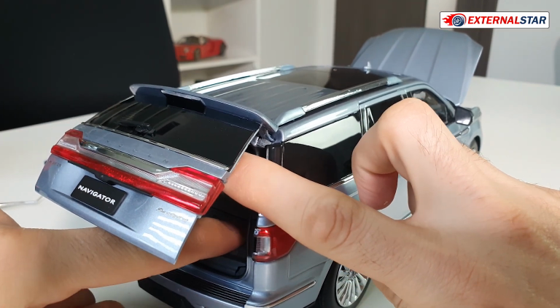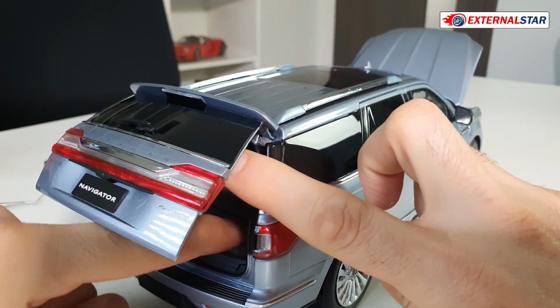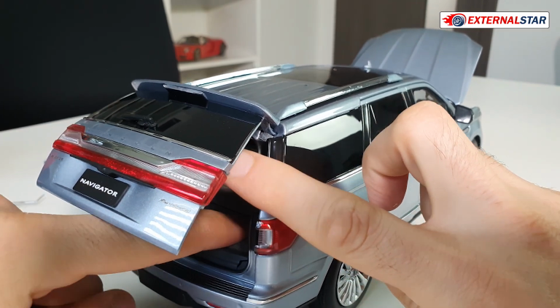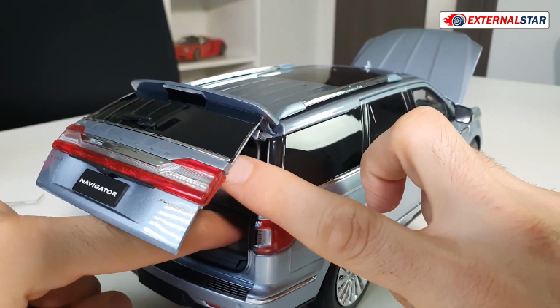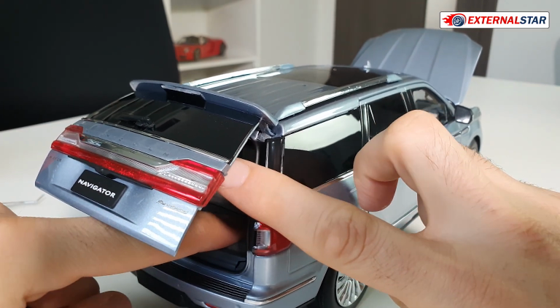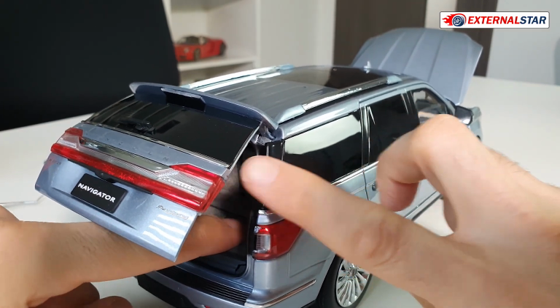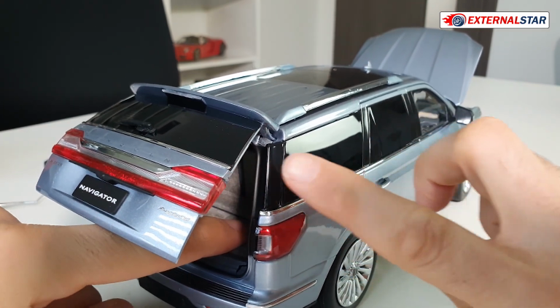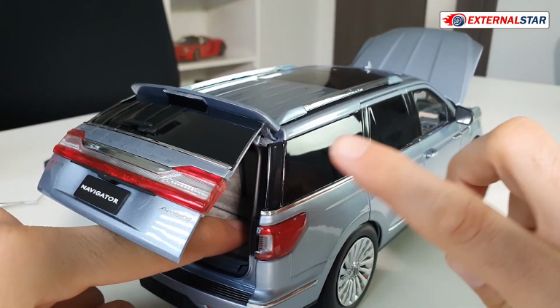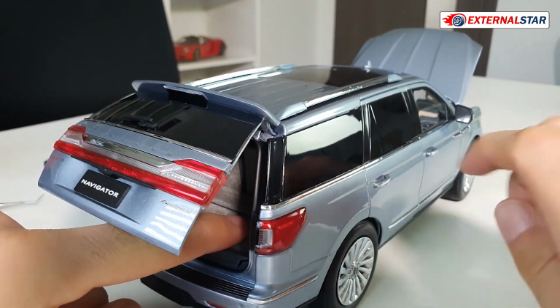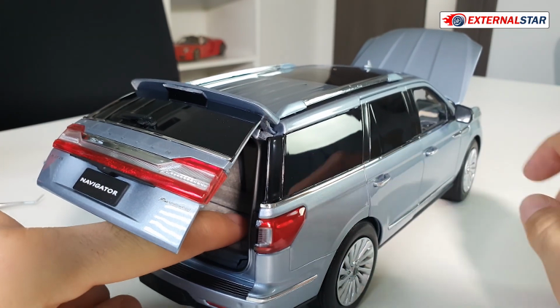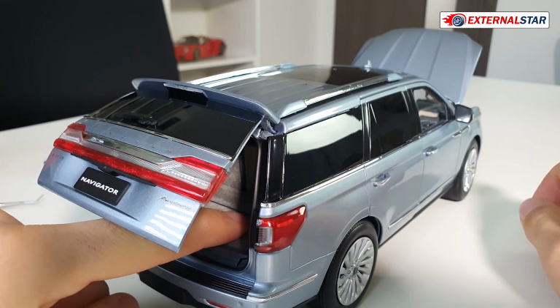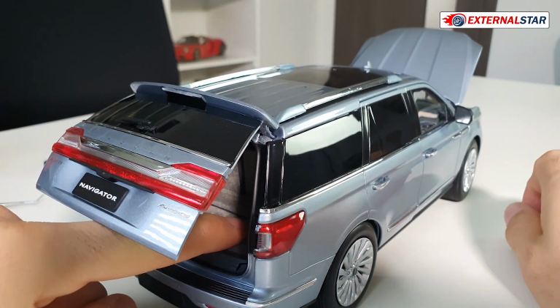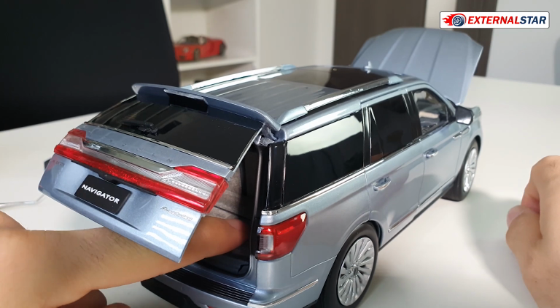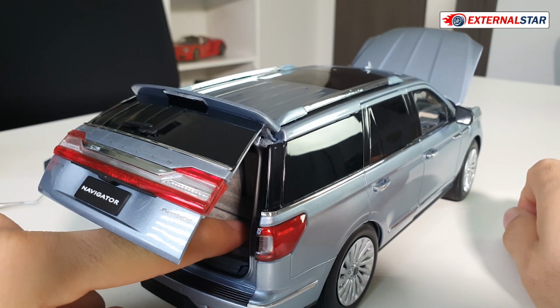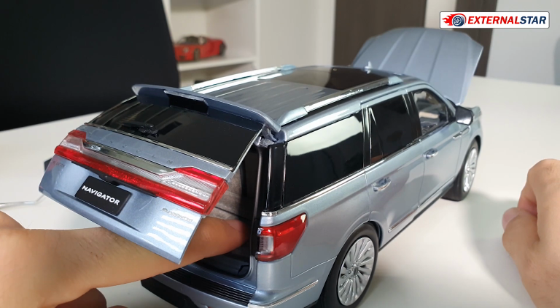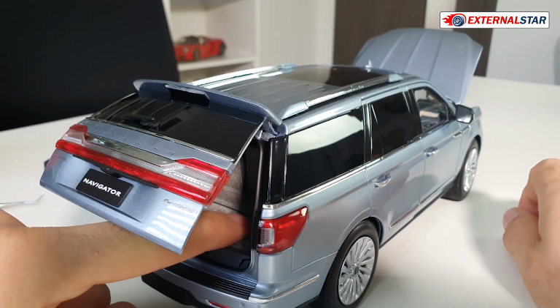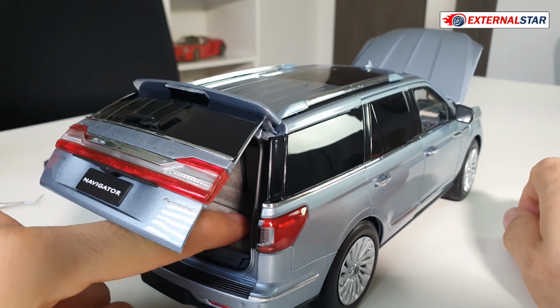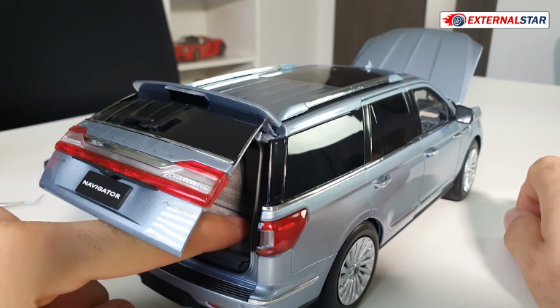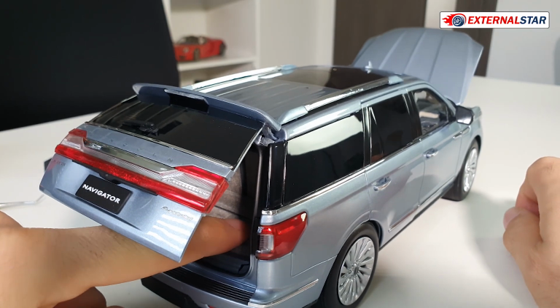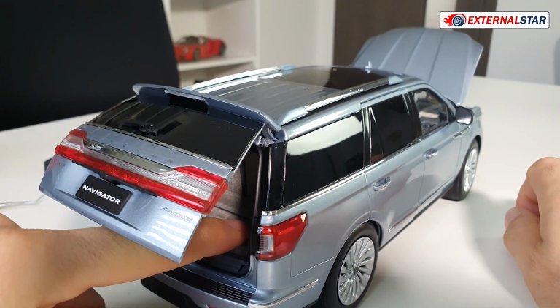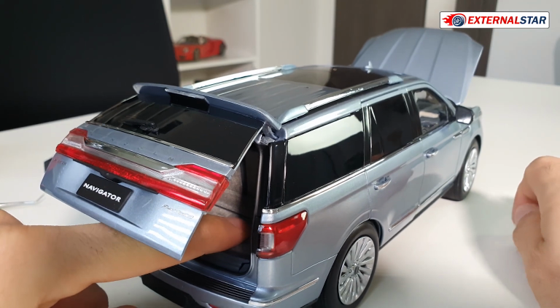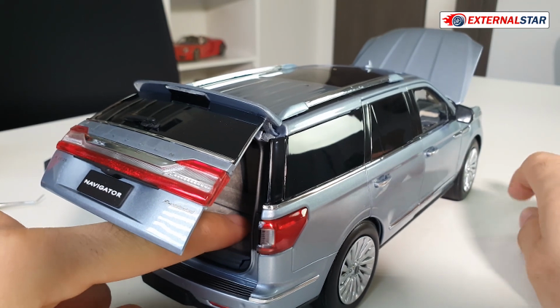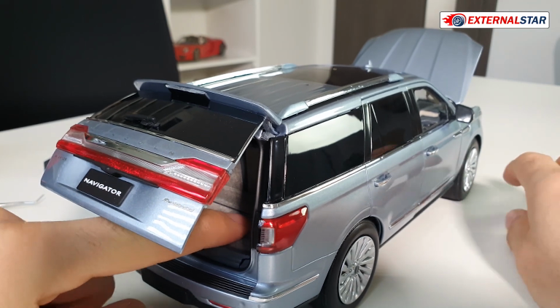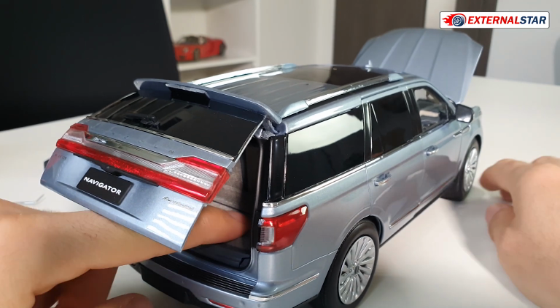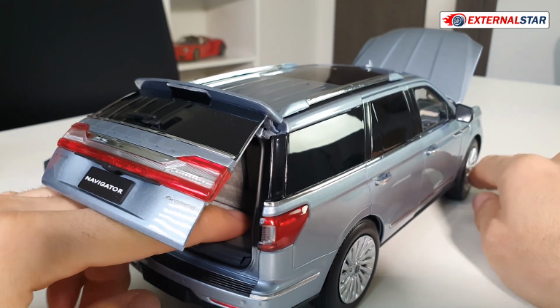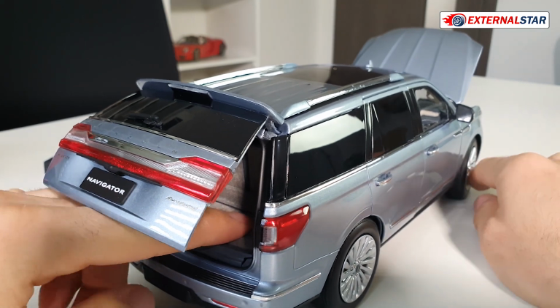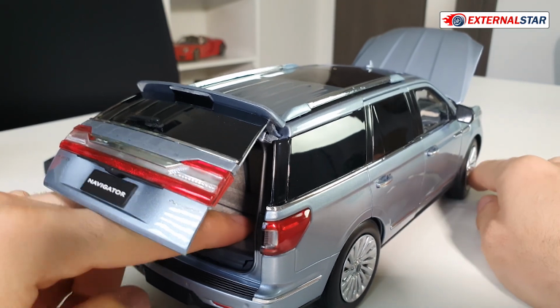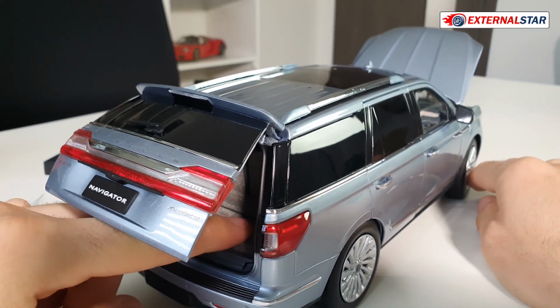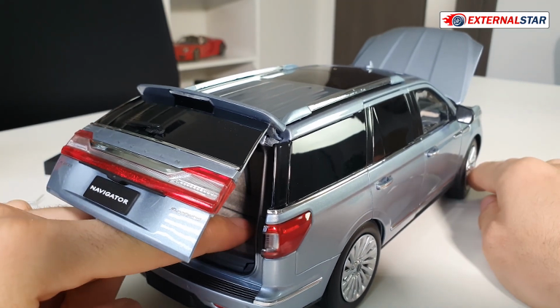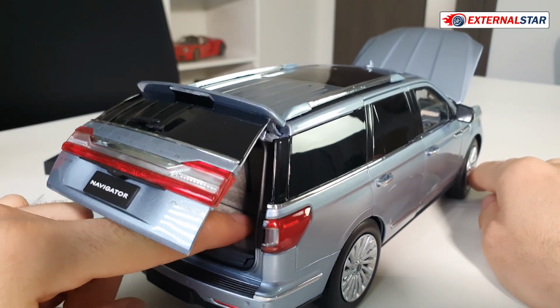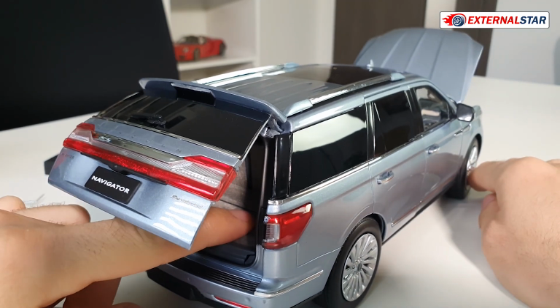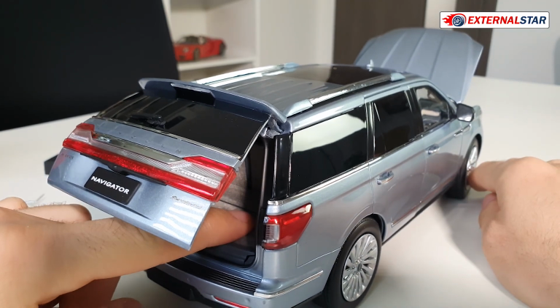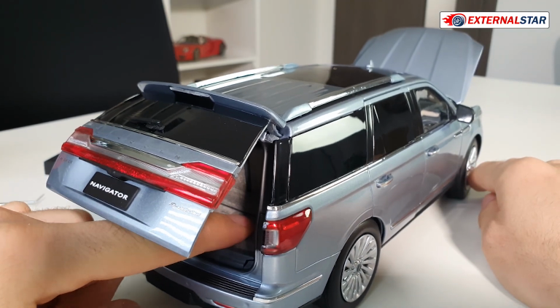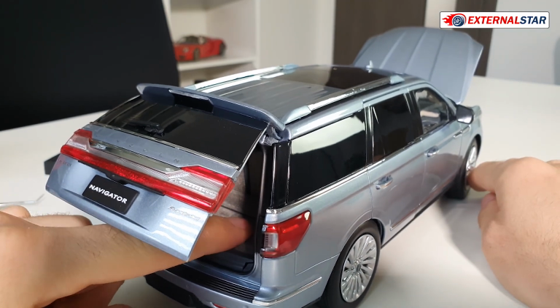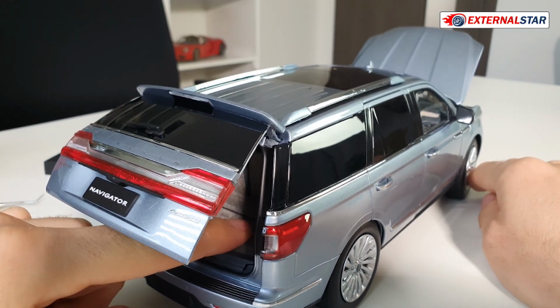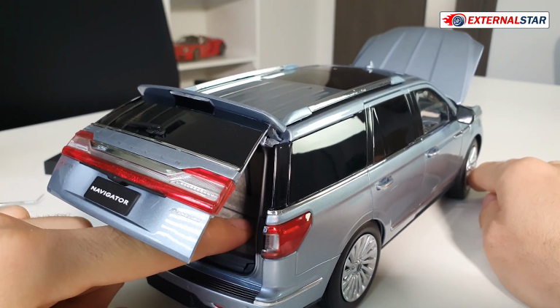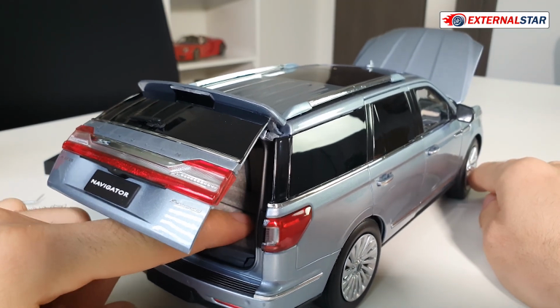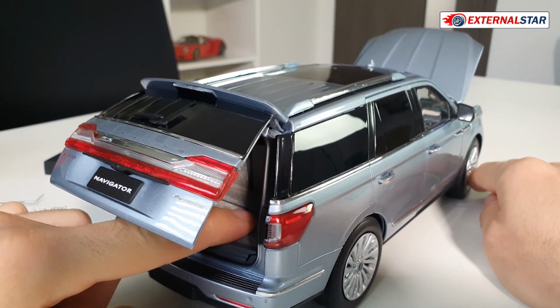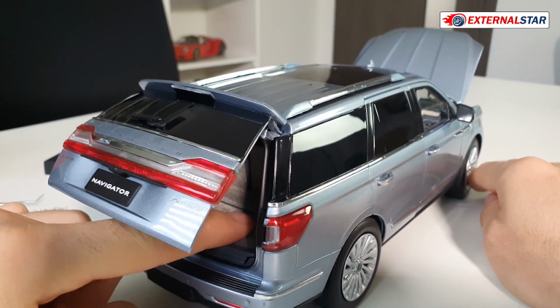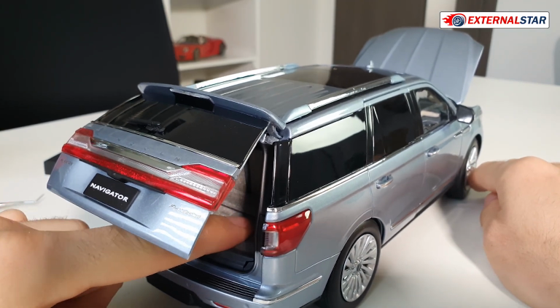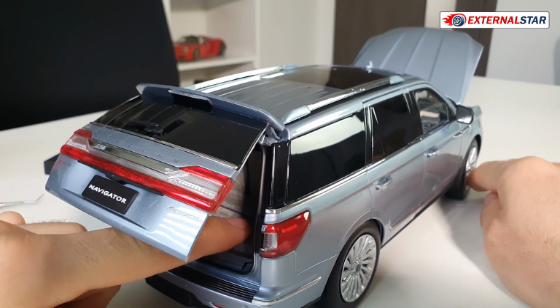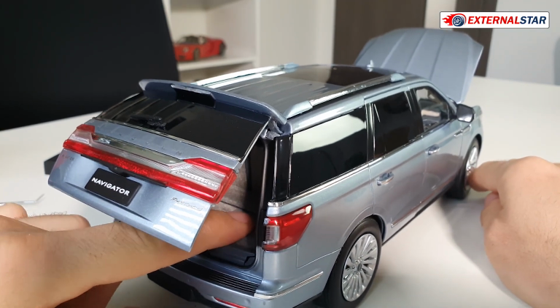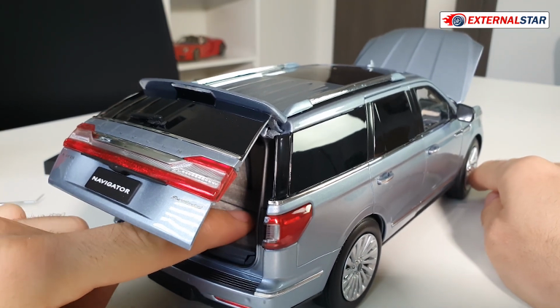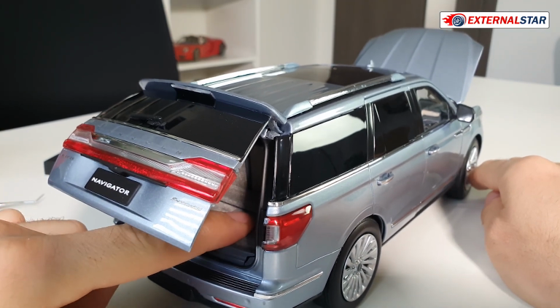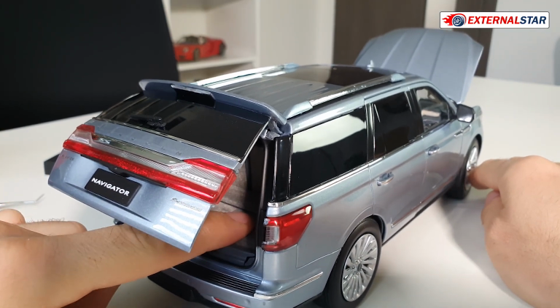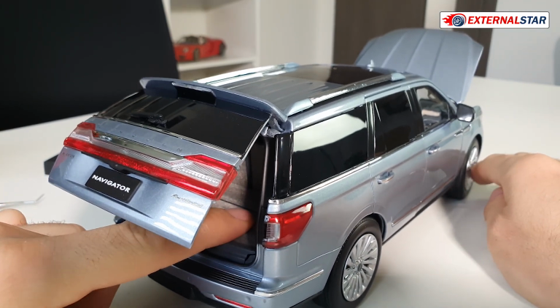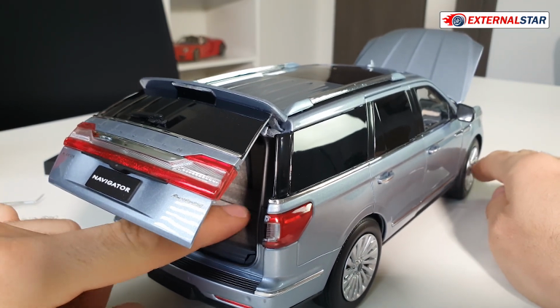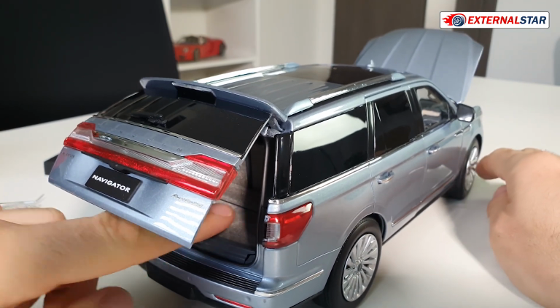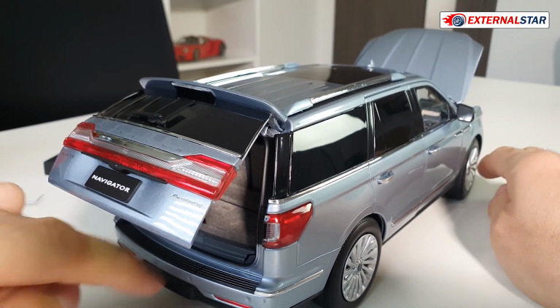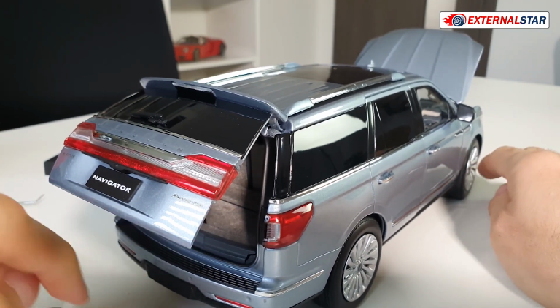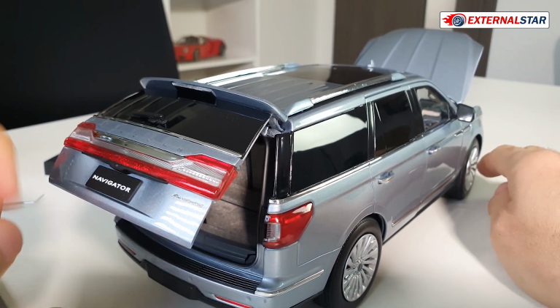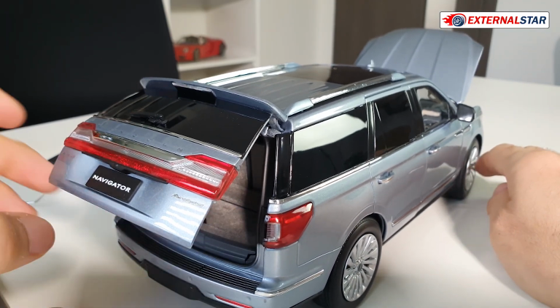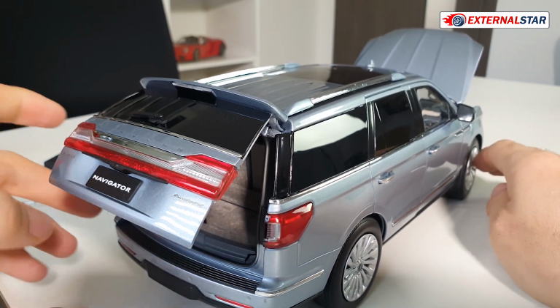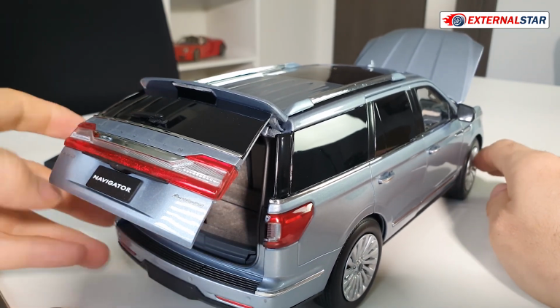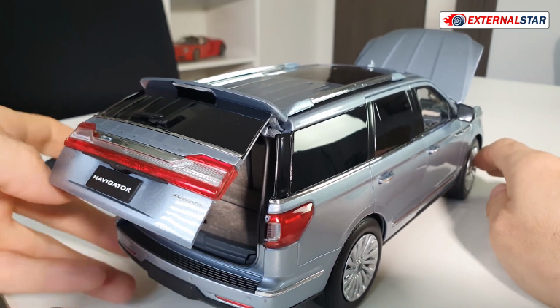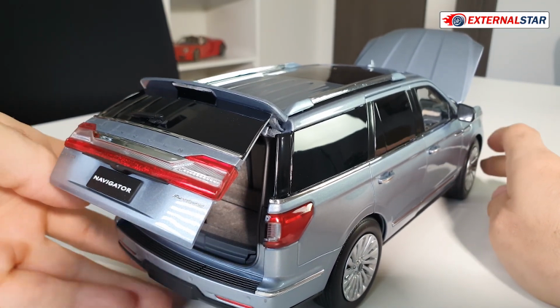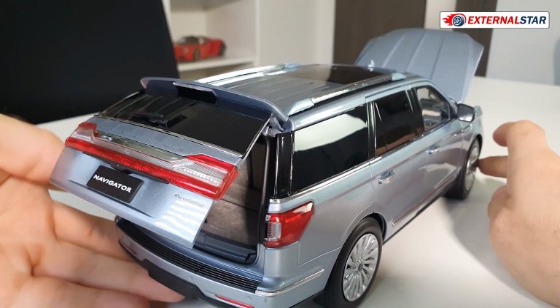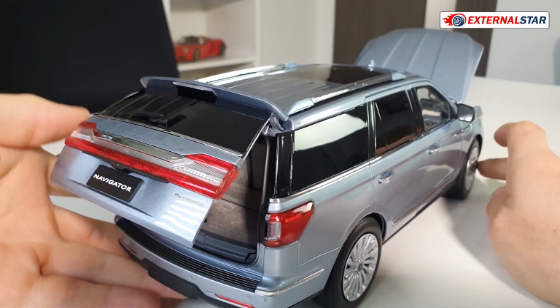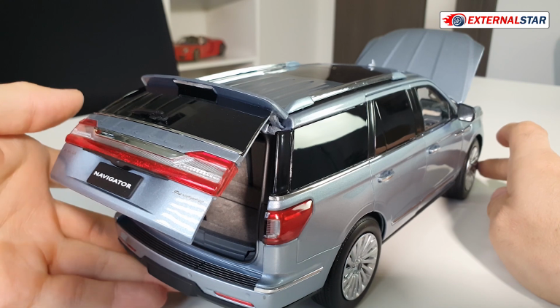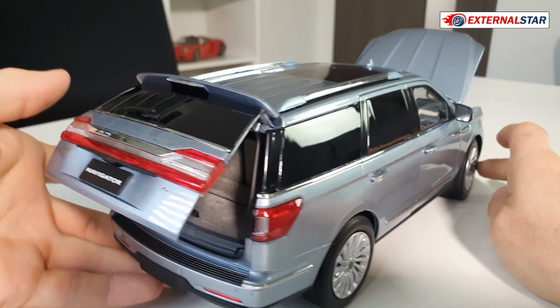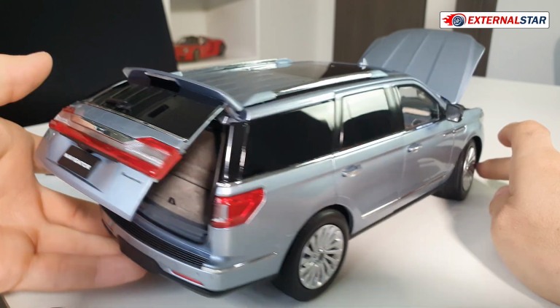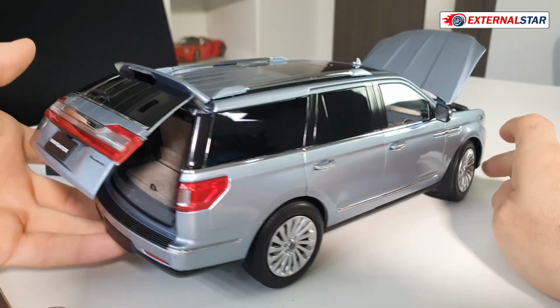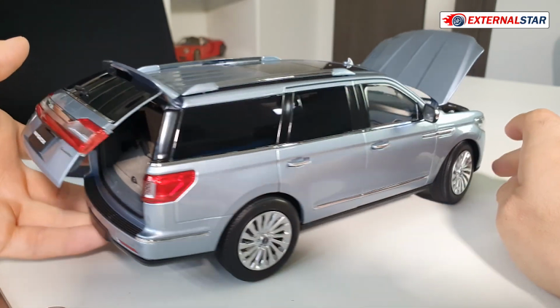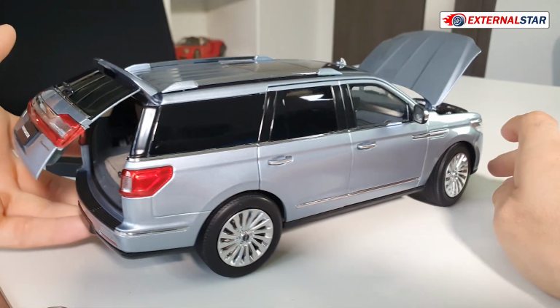The suspension — how it's working — is really terrific. Look at that, wow. The car looks like a real one.